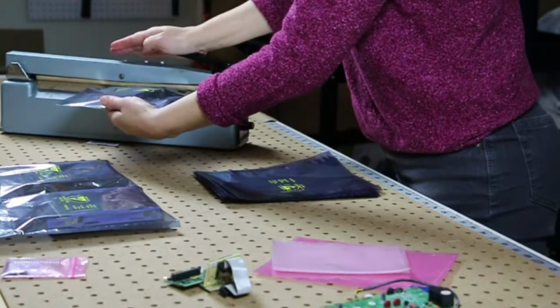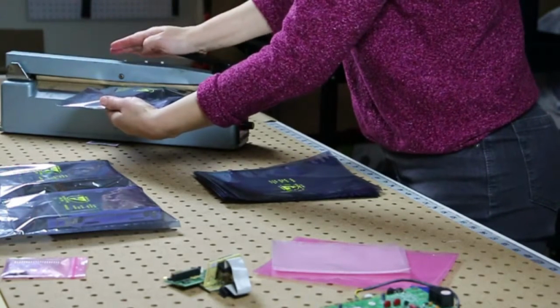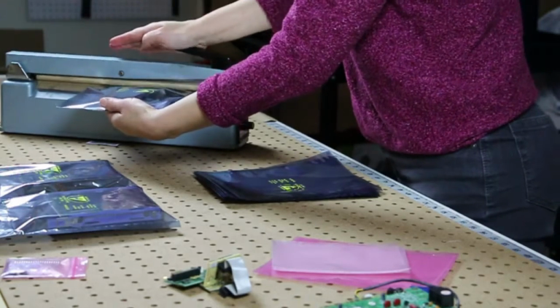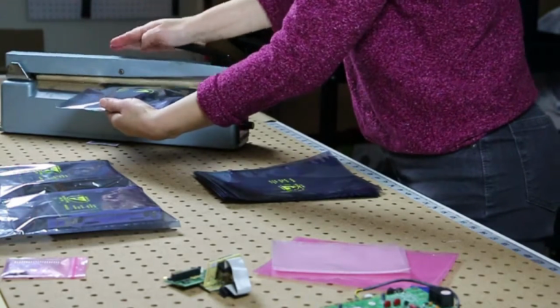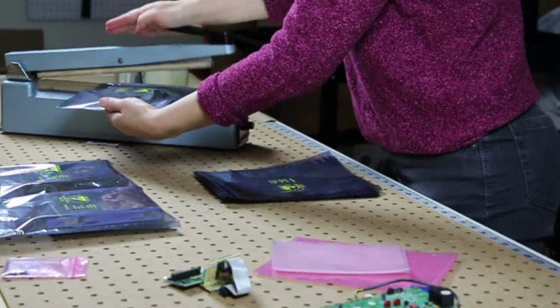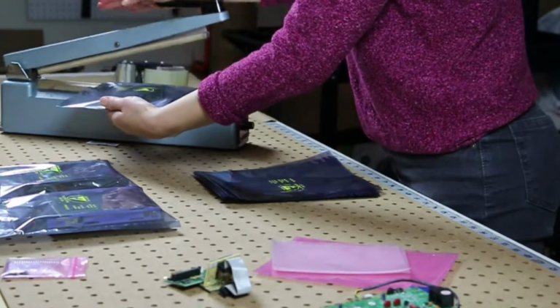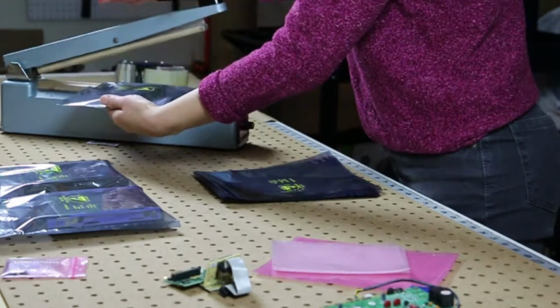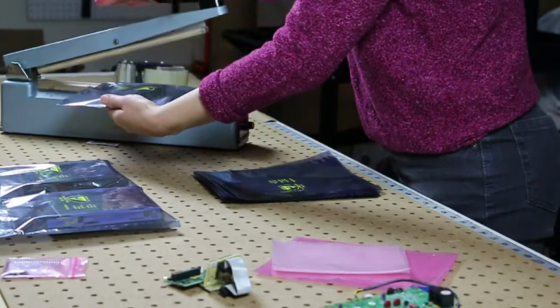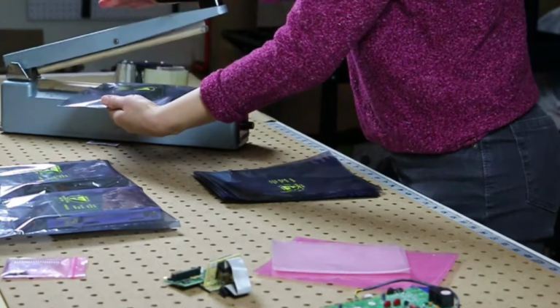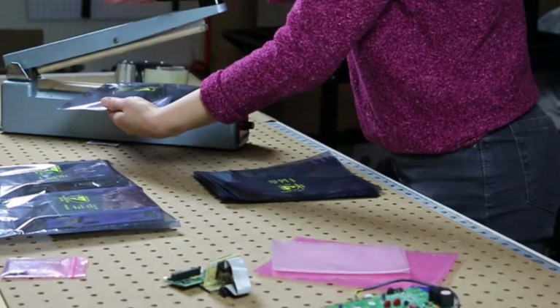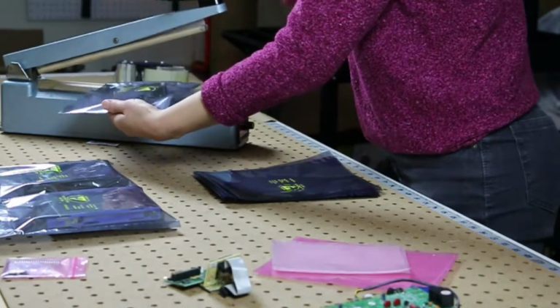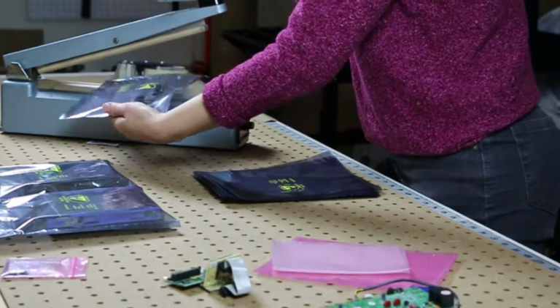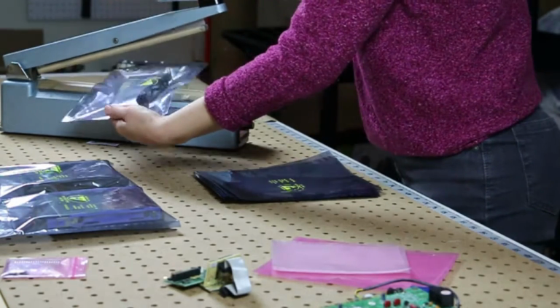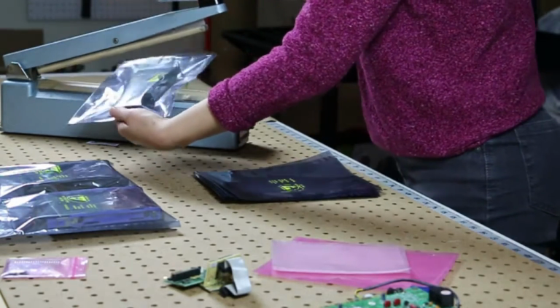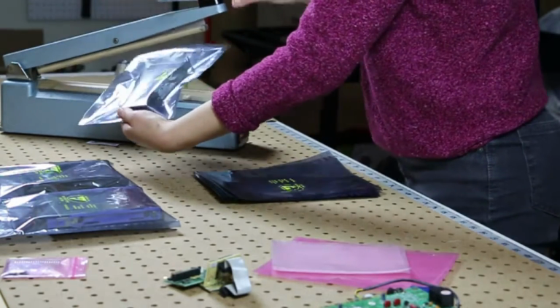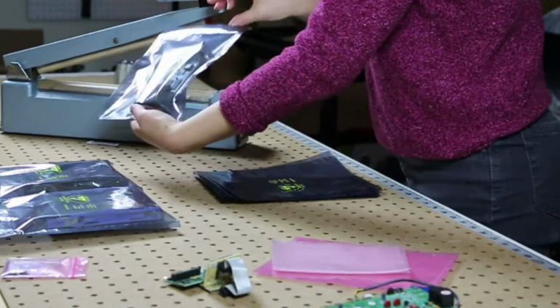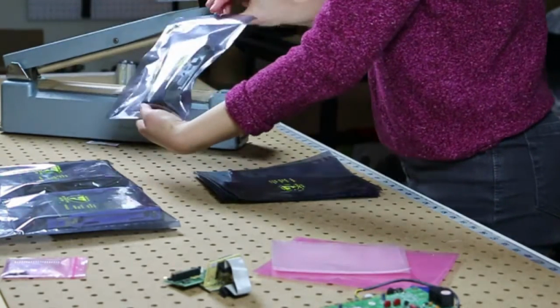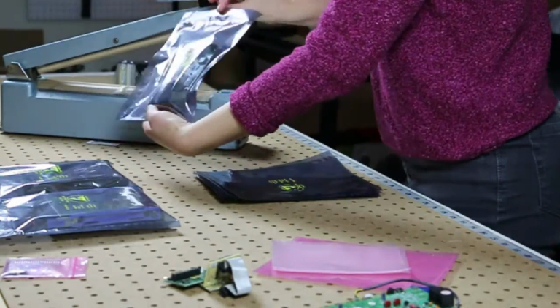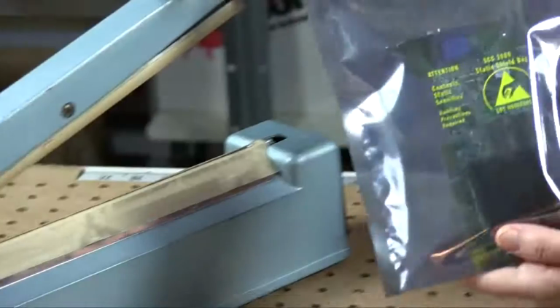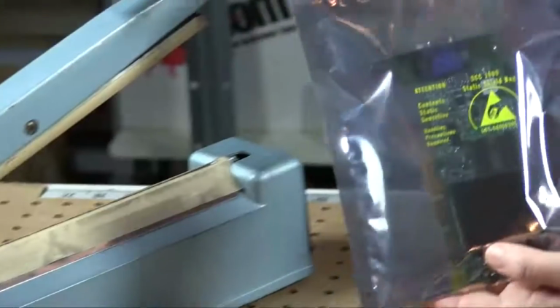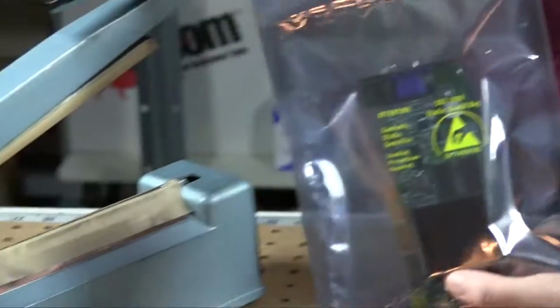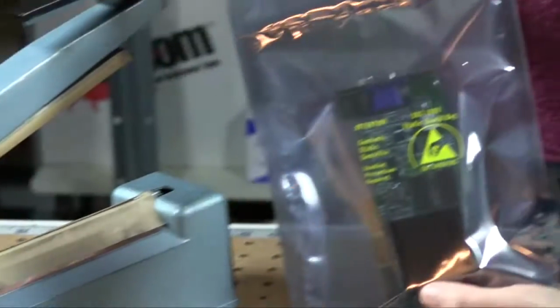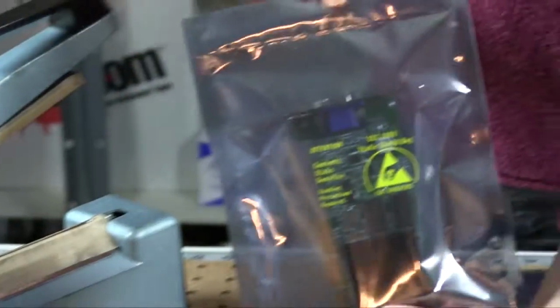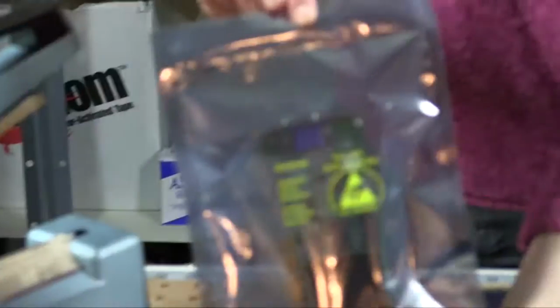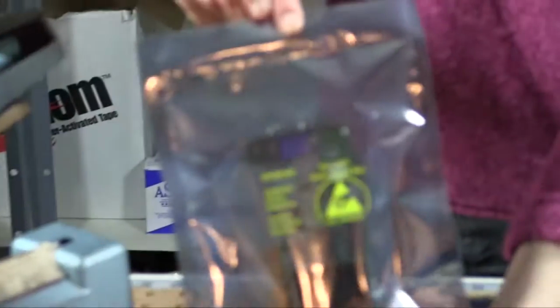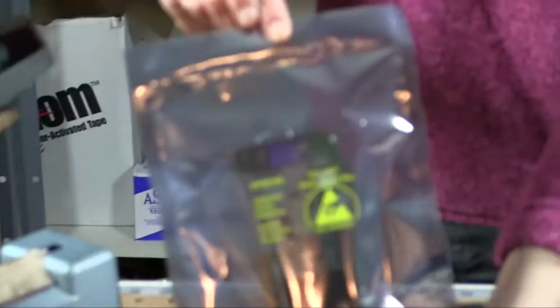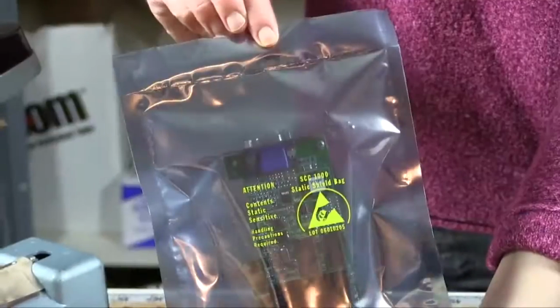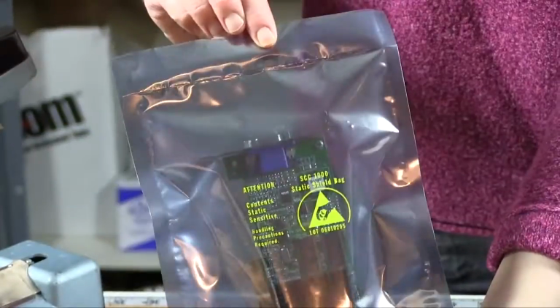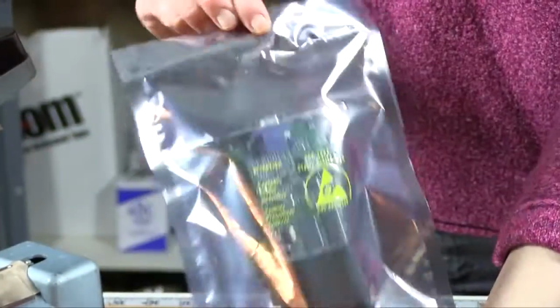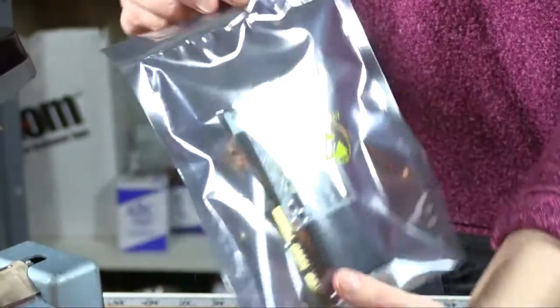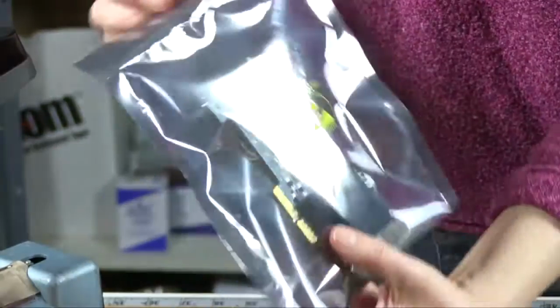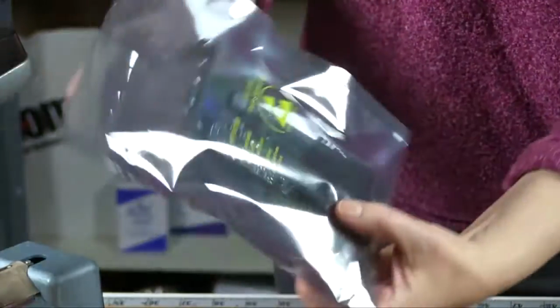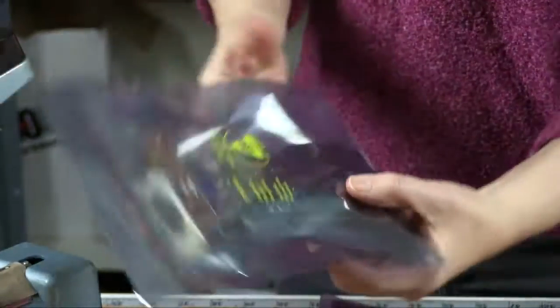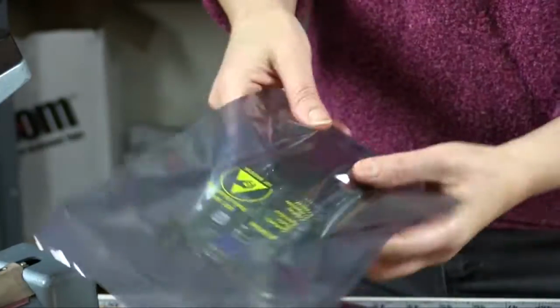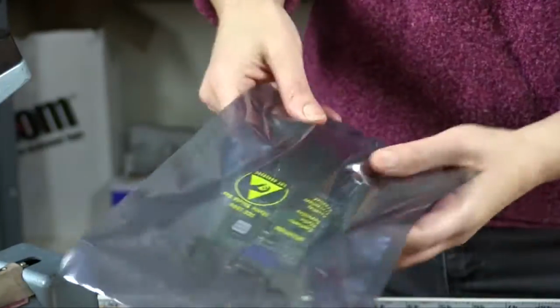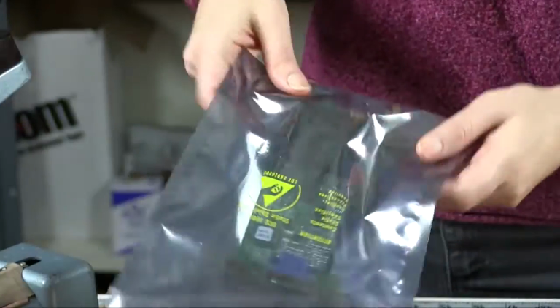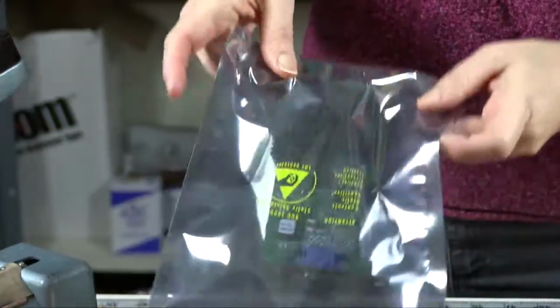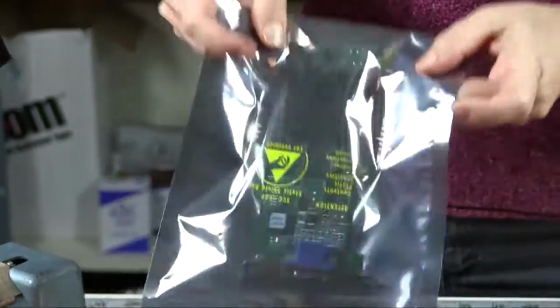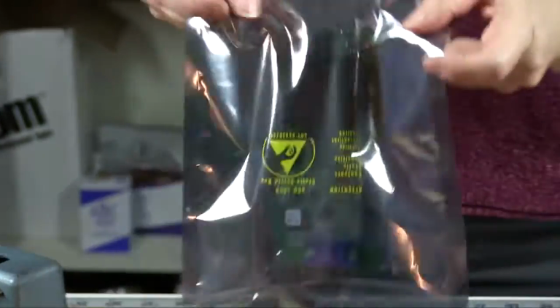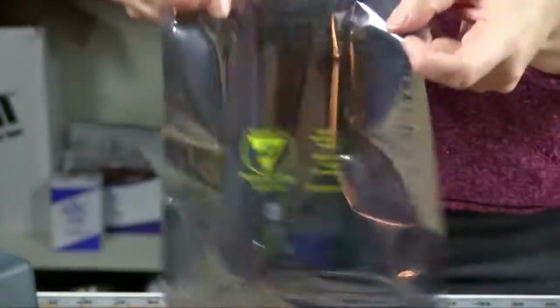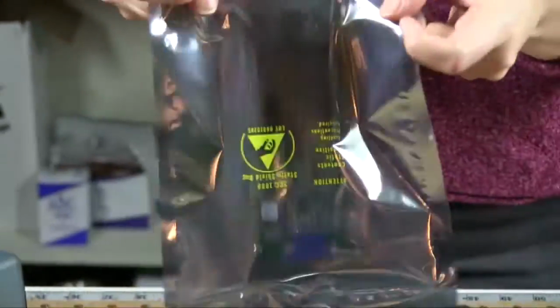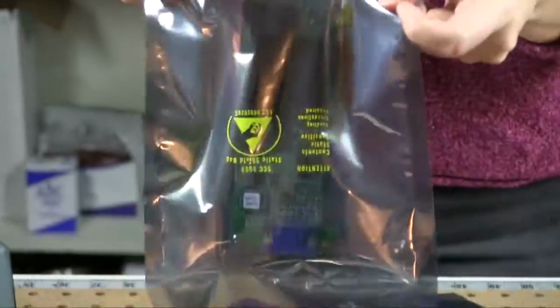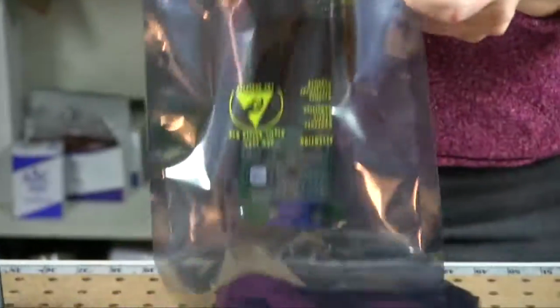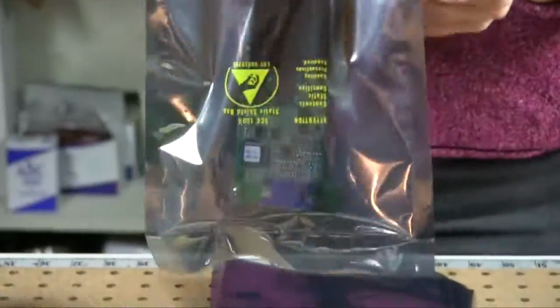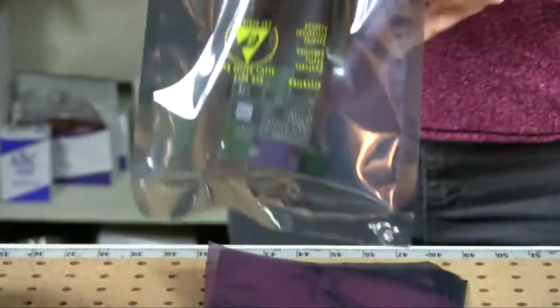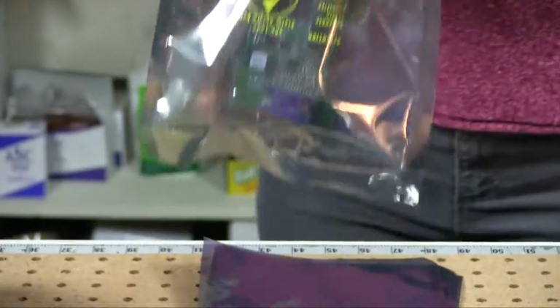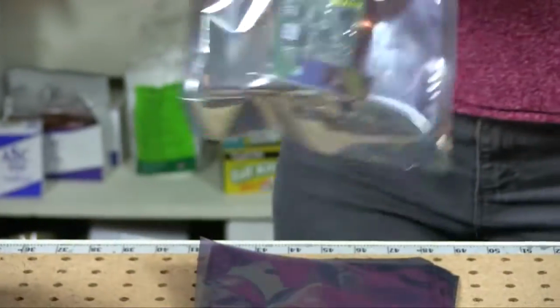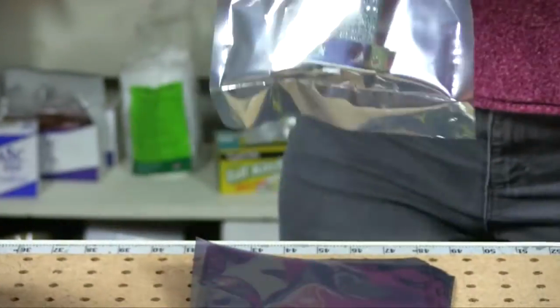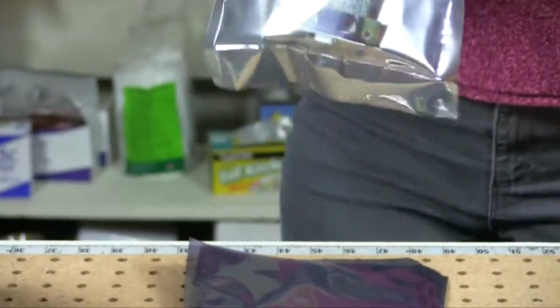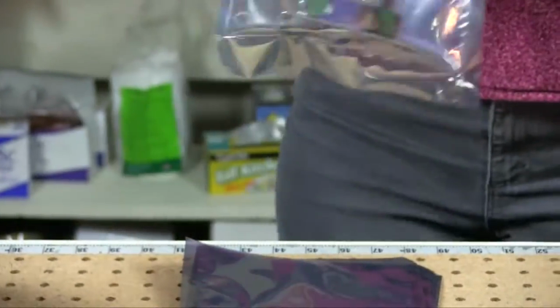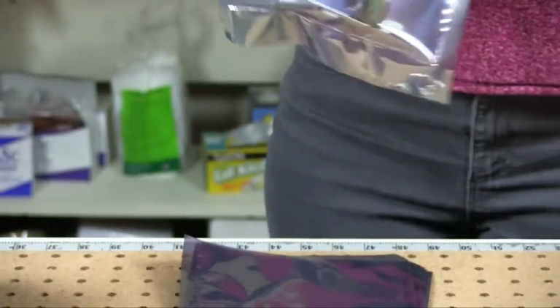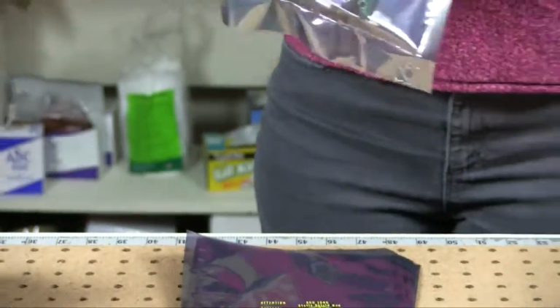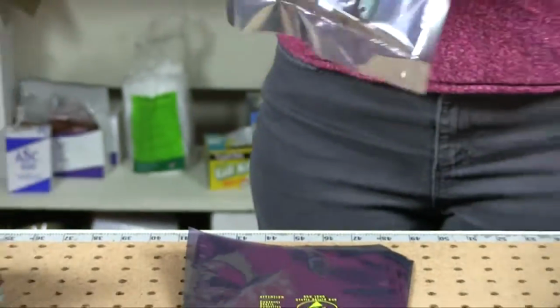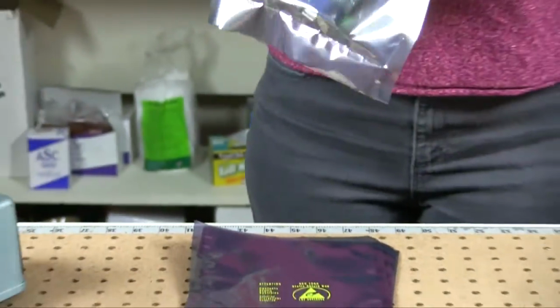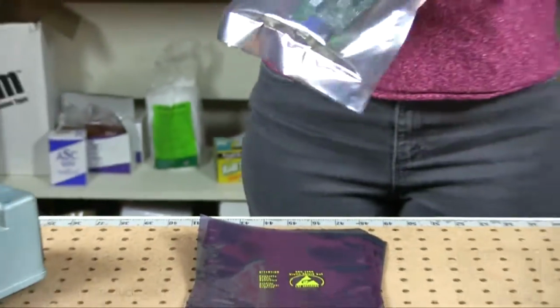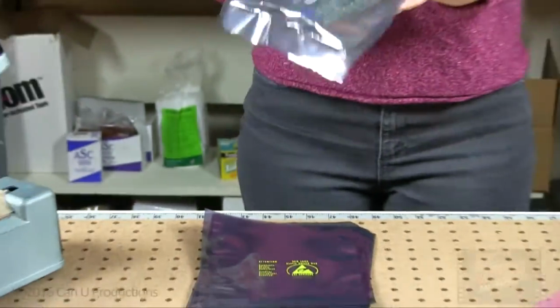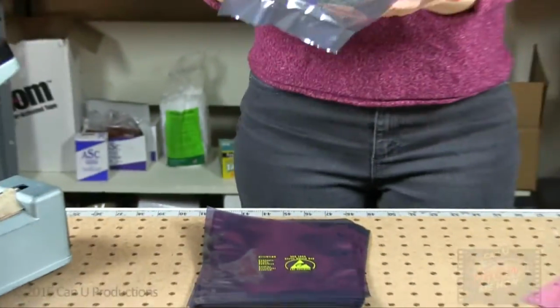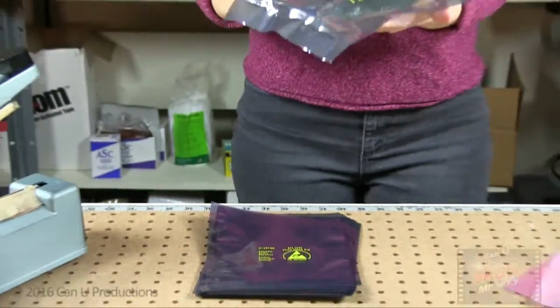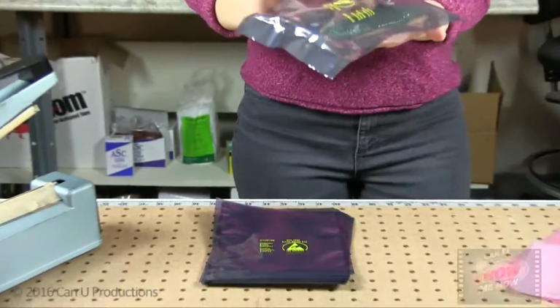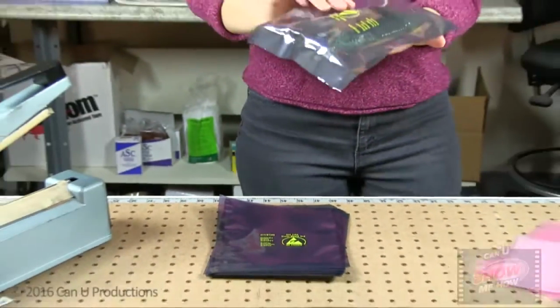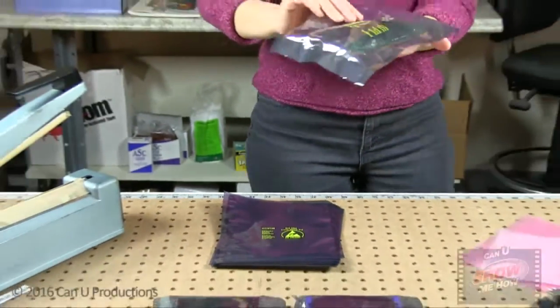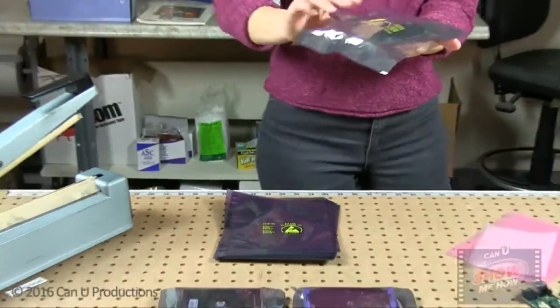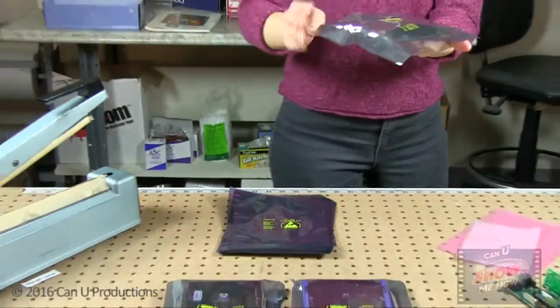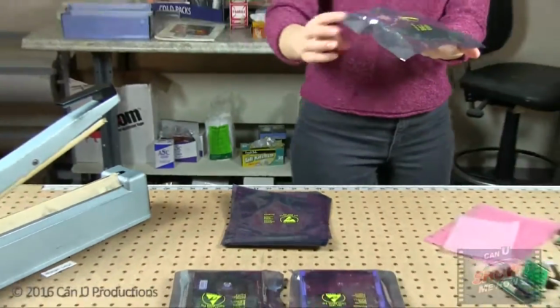The anti-static bags resist punctures and tears and, as you can see here, they are transparent for easy content identification.